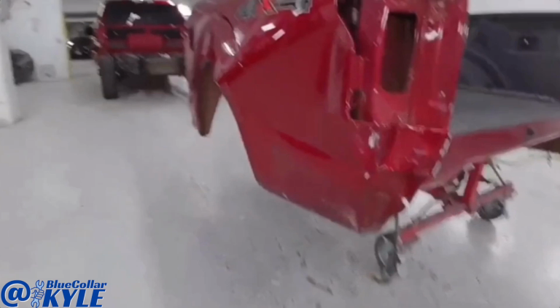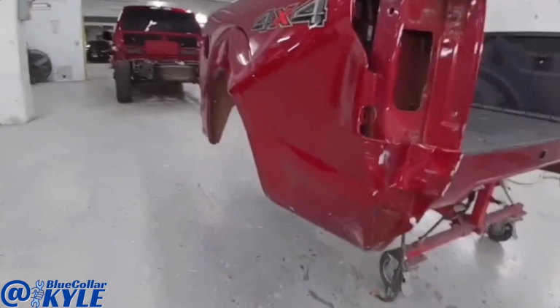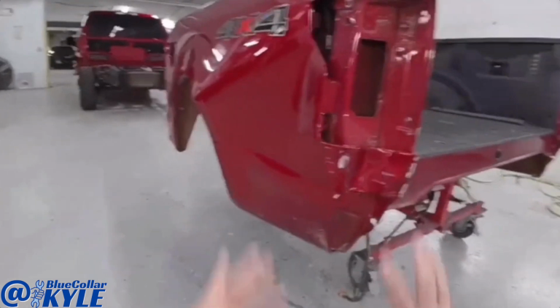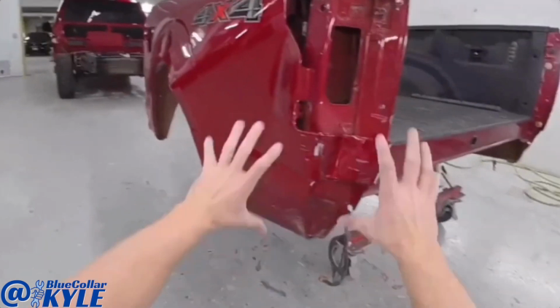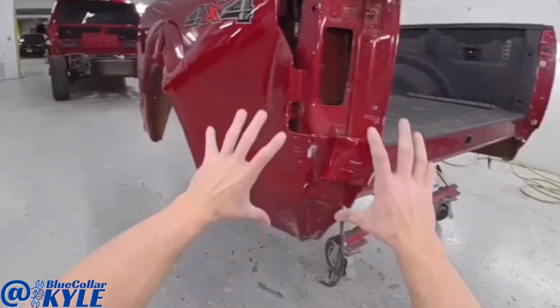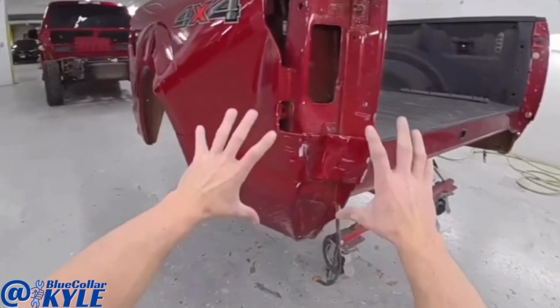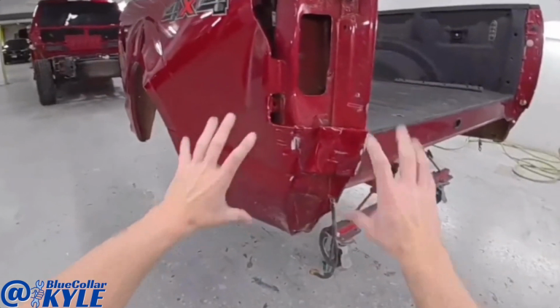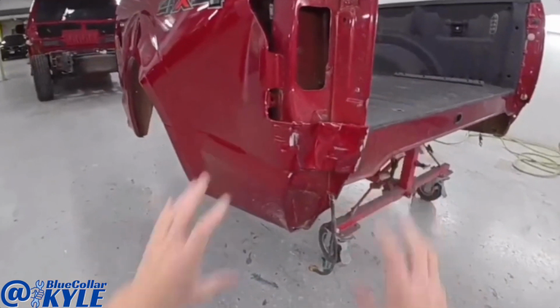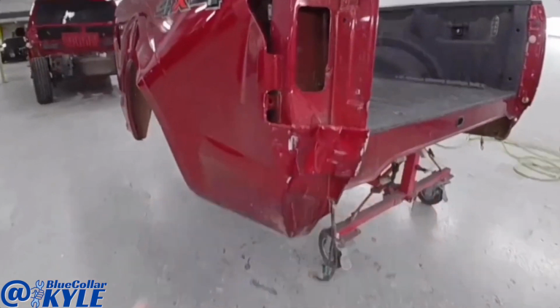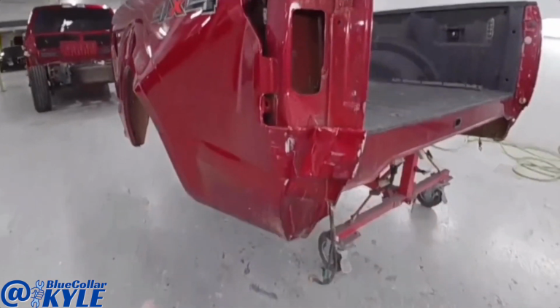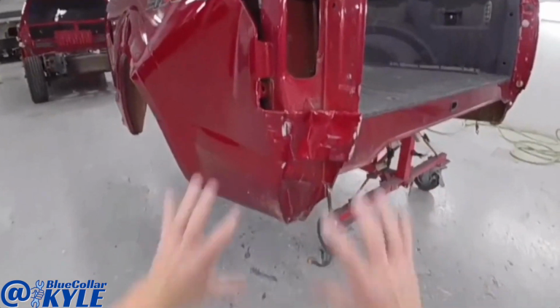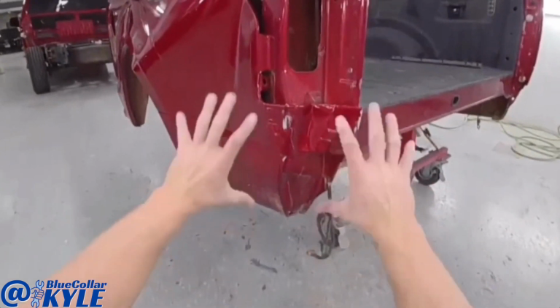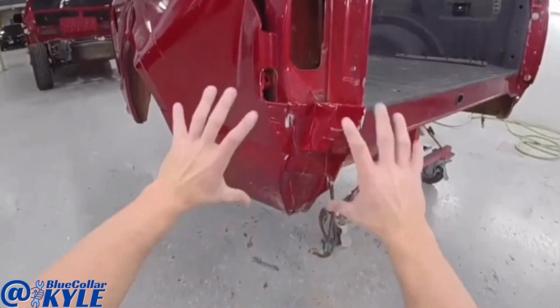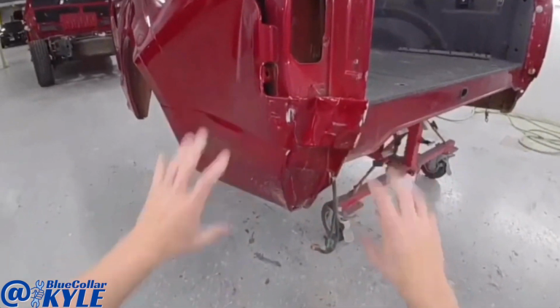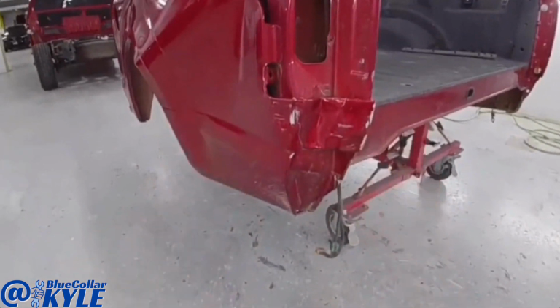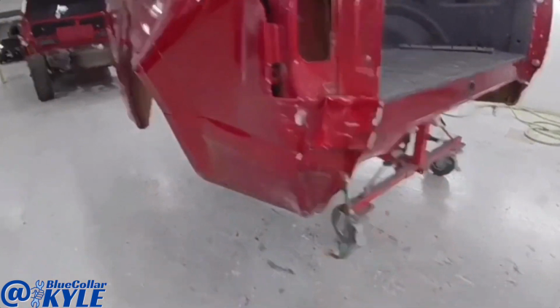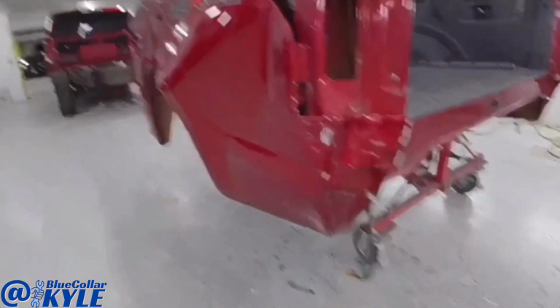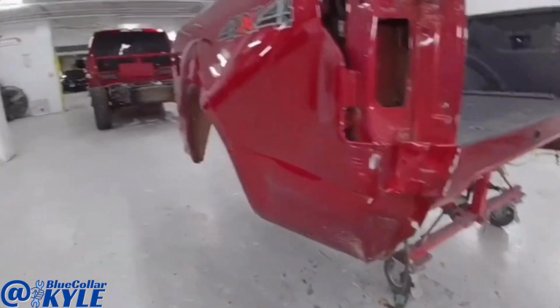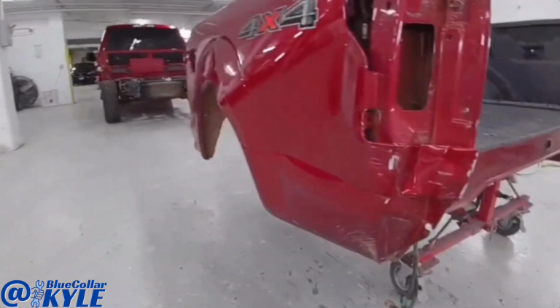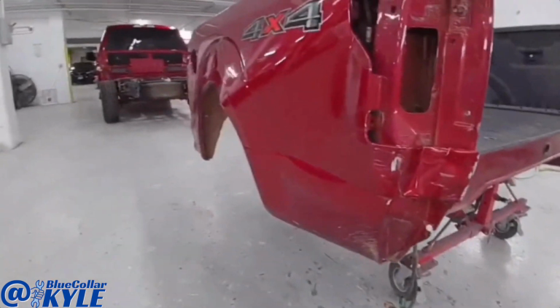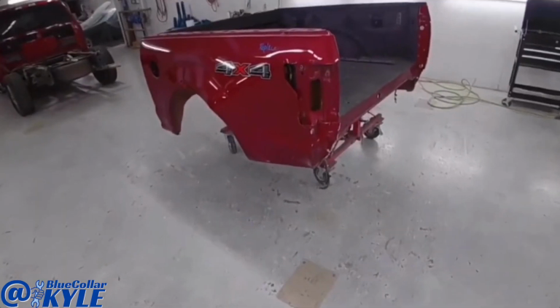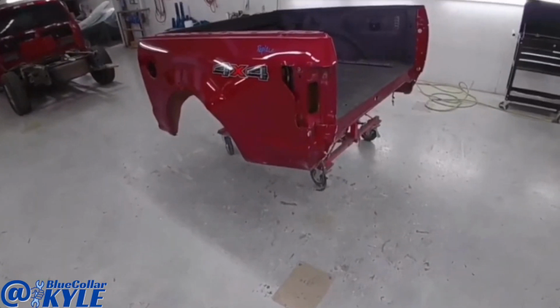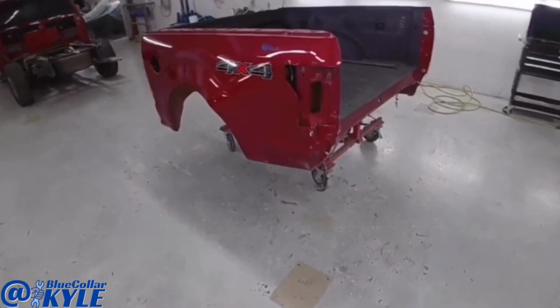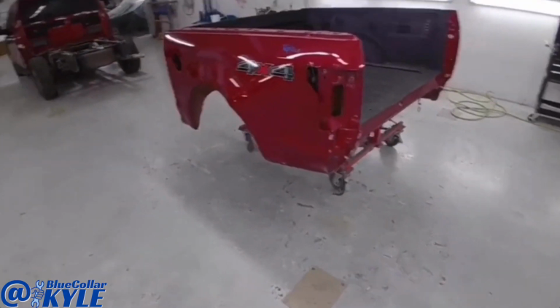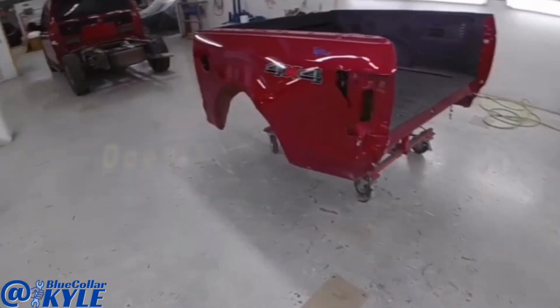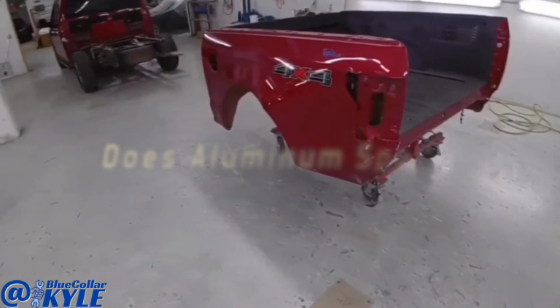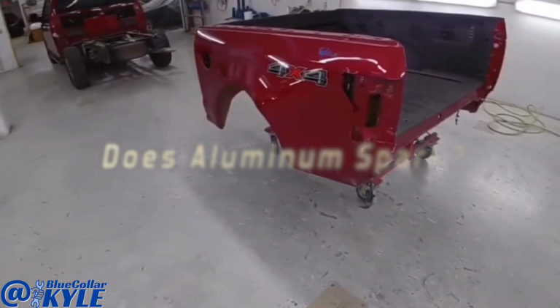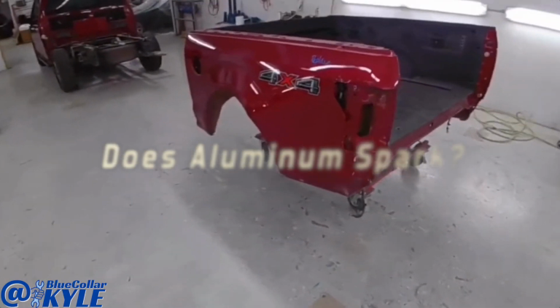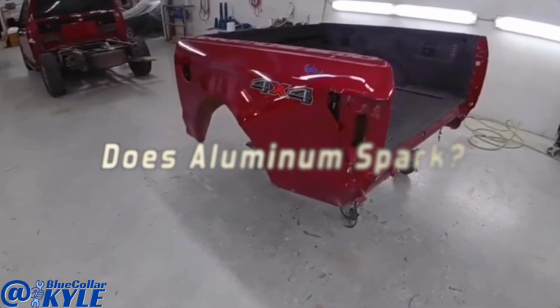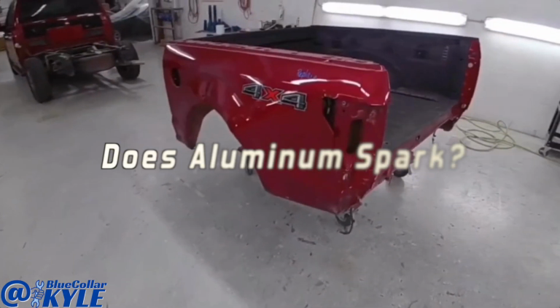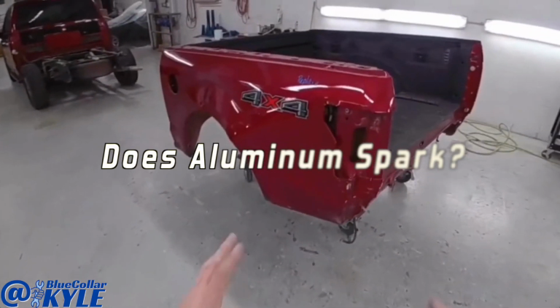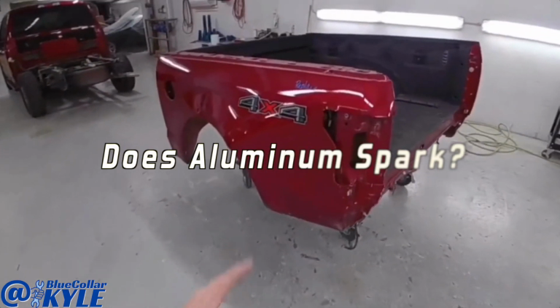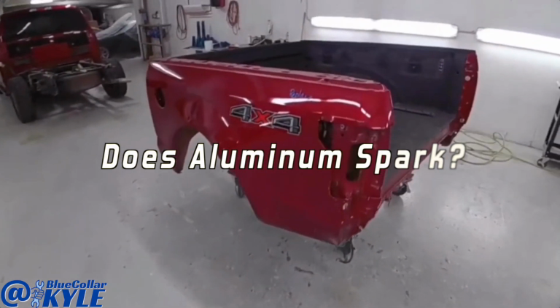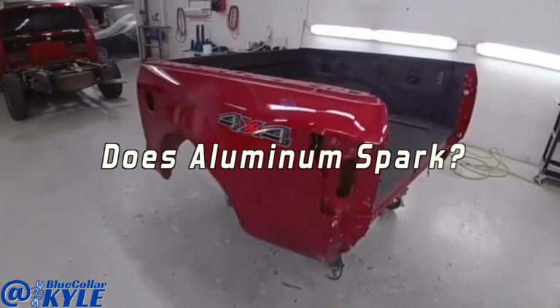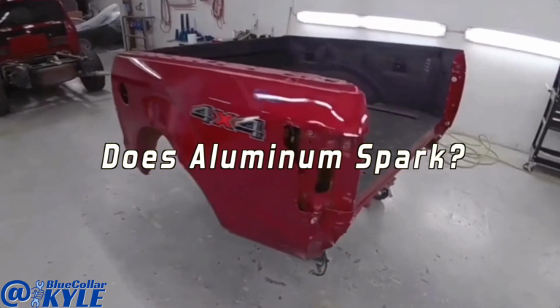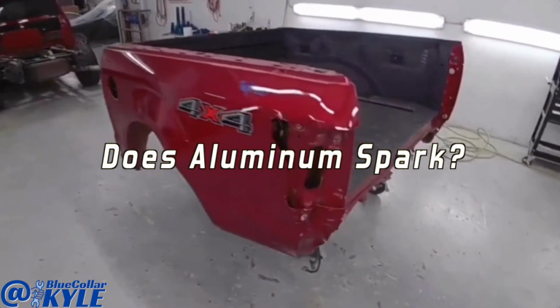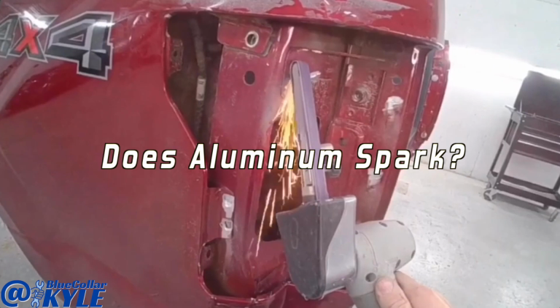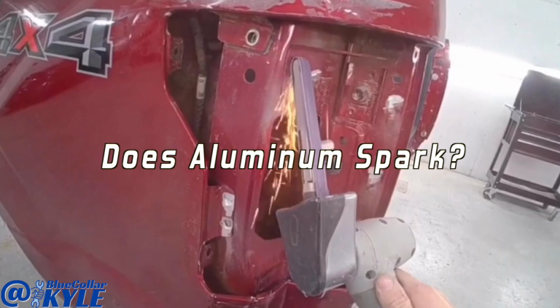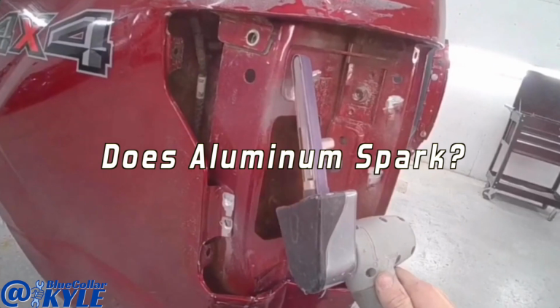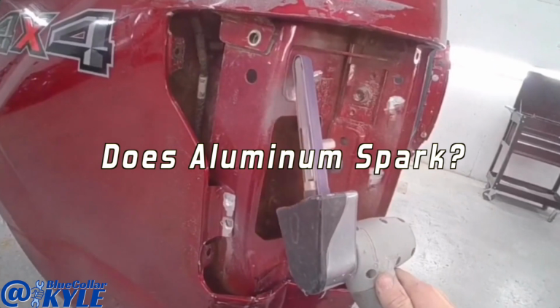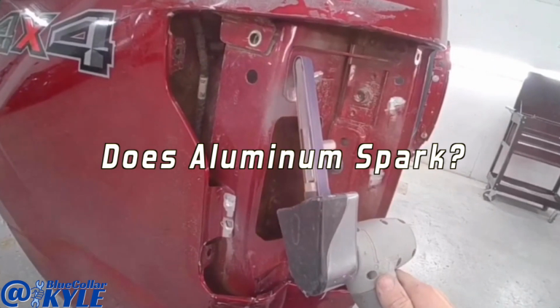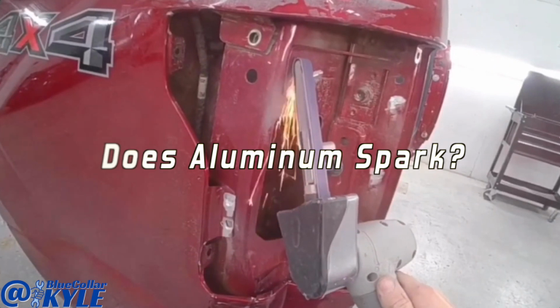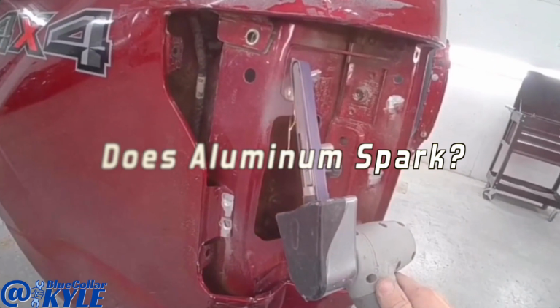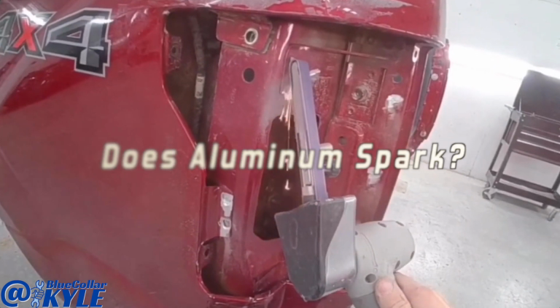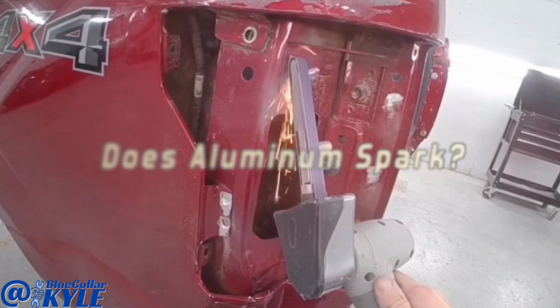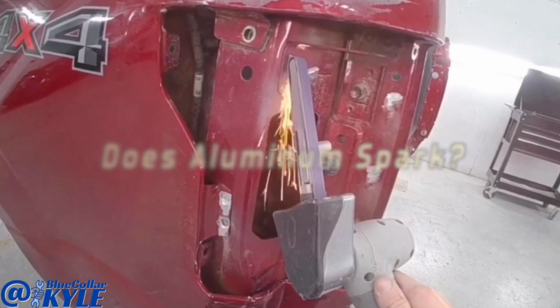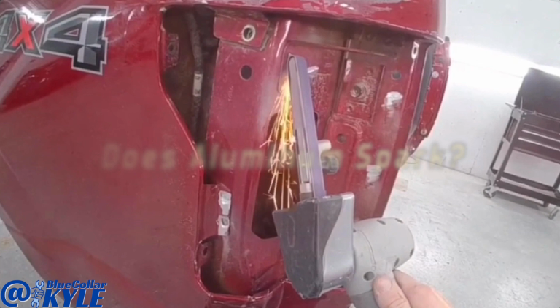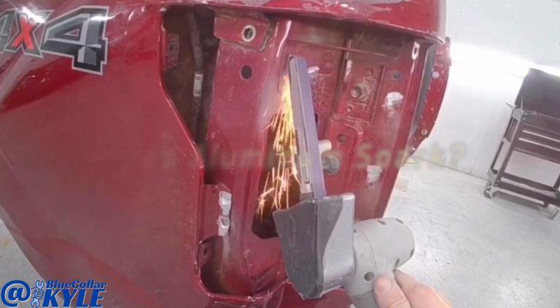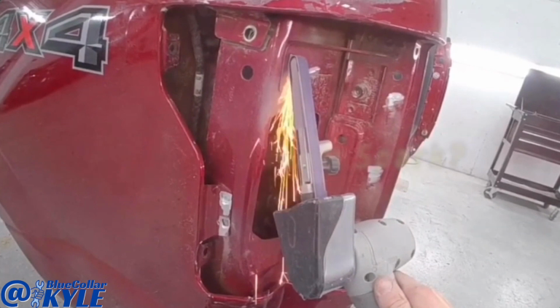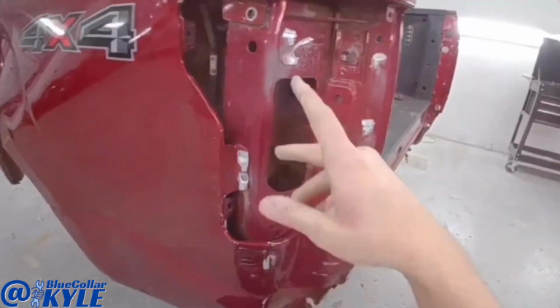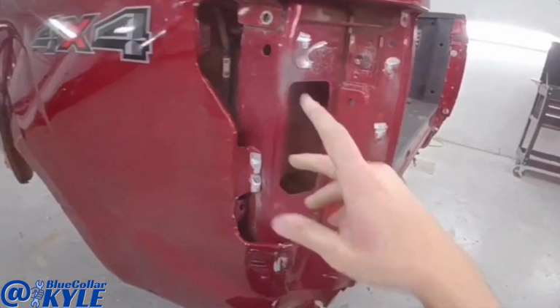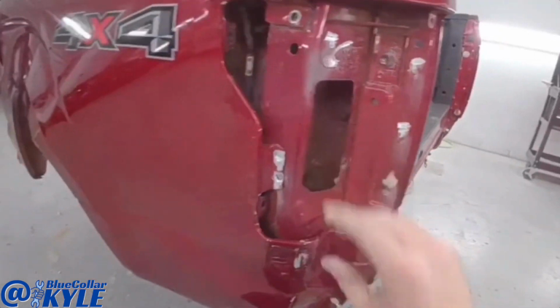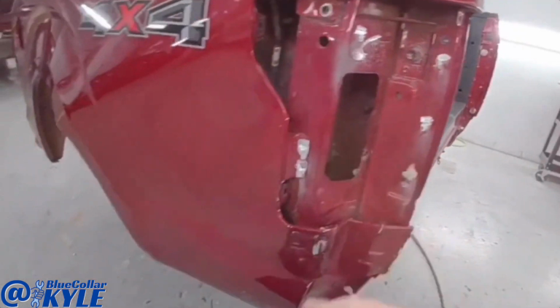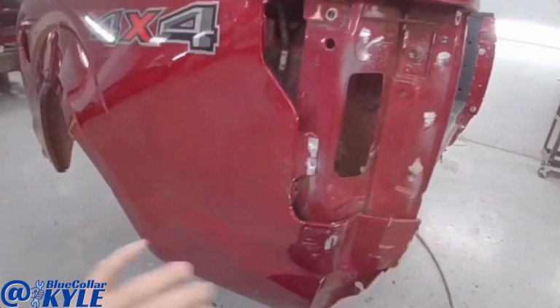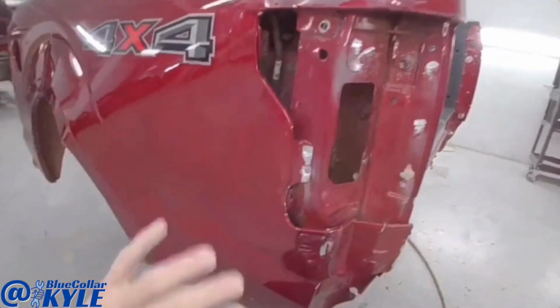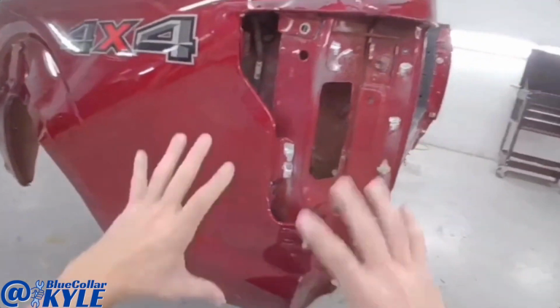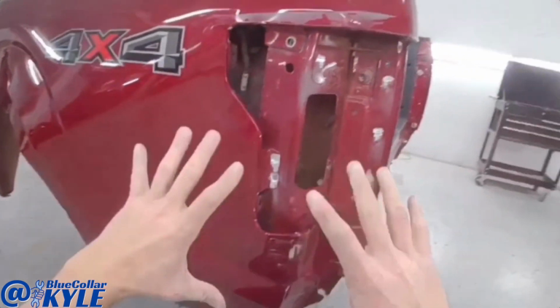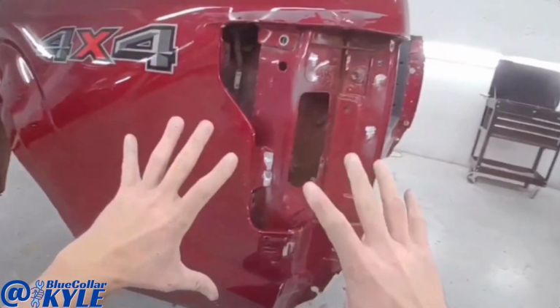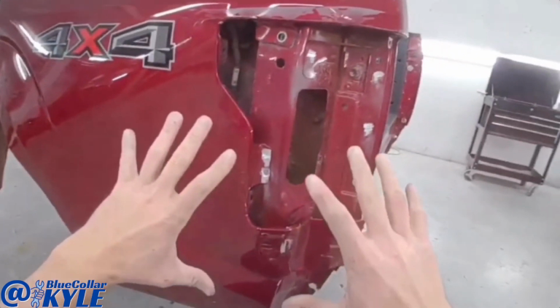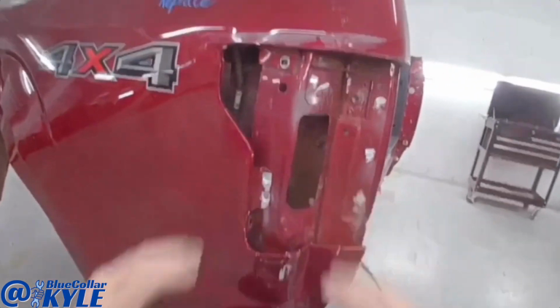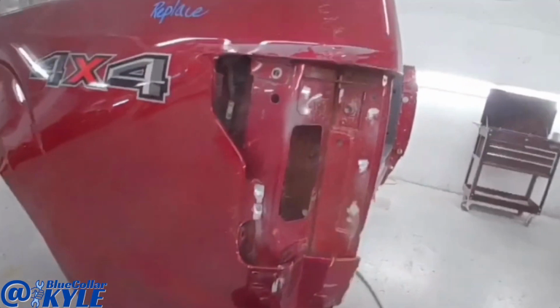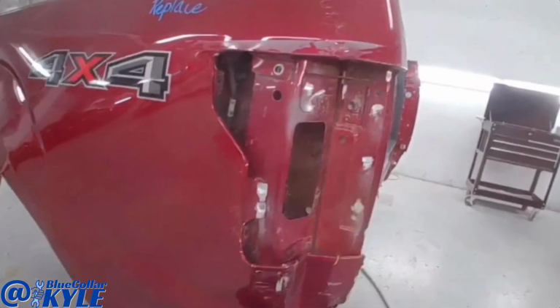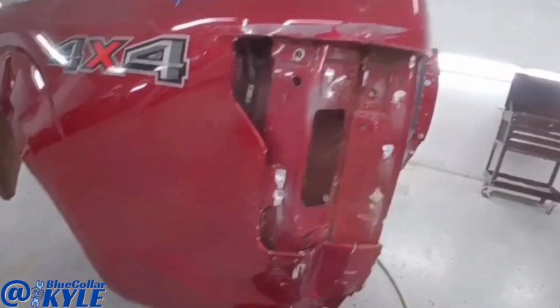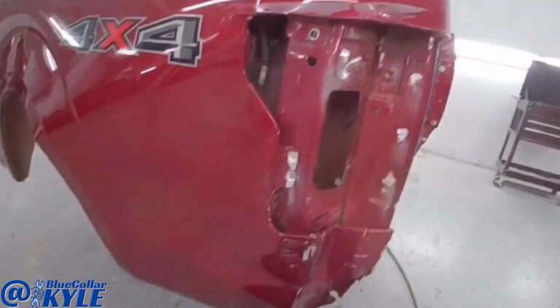Got destroyed in this back corner. This is one of the aluminum bodied ones. If this is aluminum, why is there sparks?